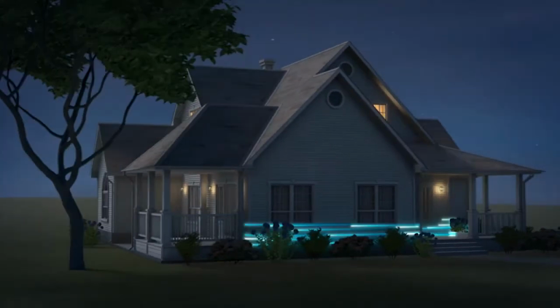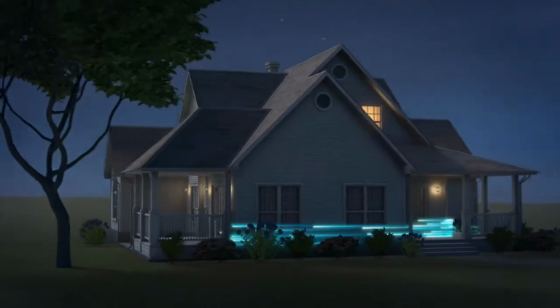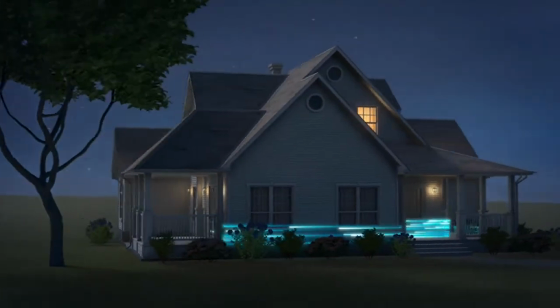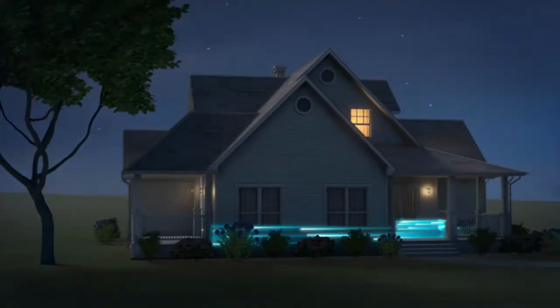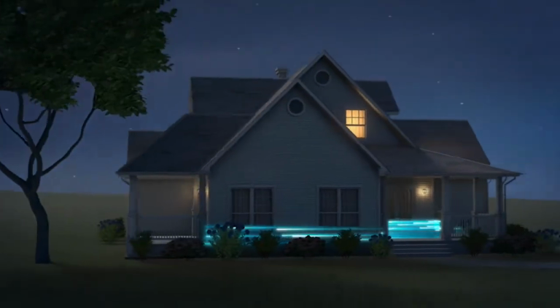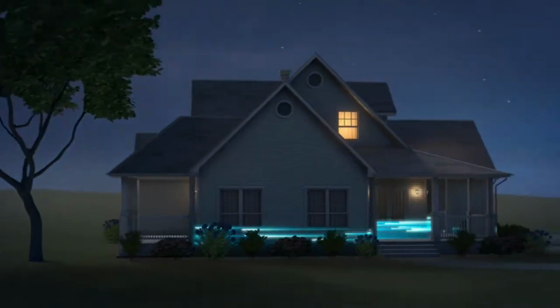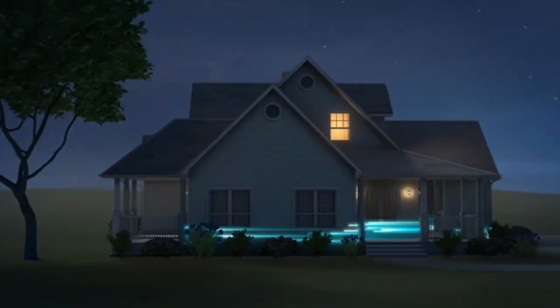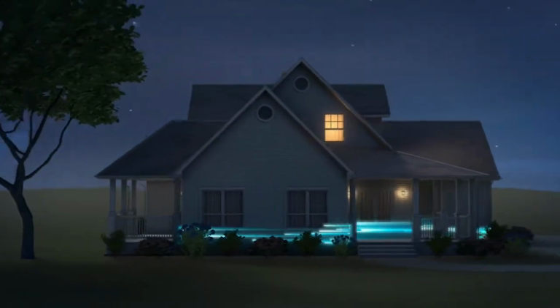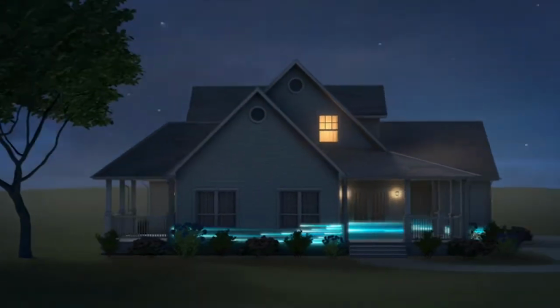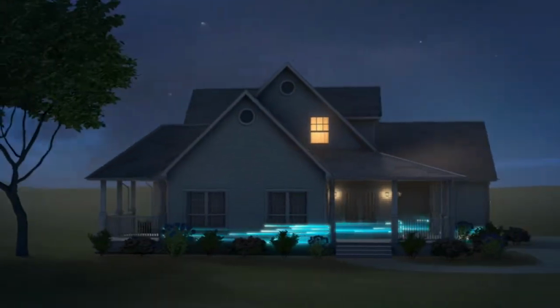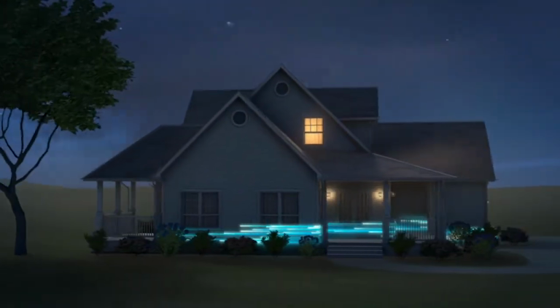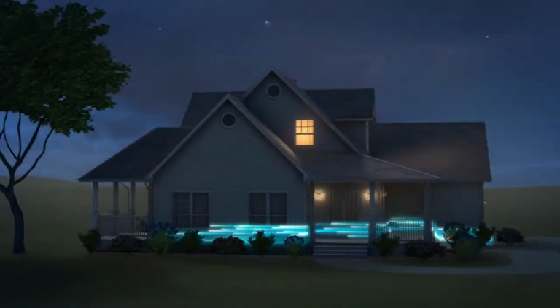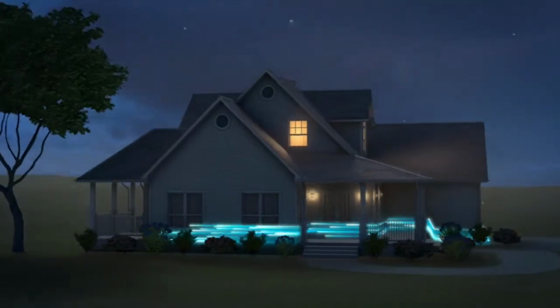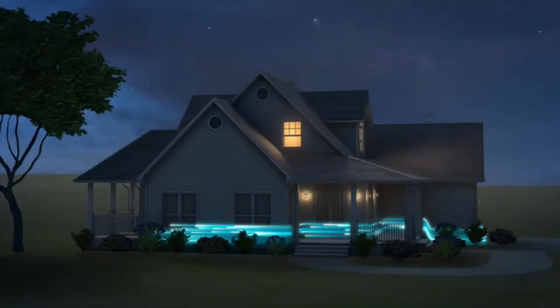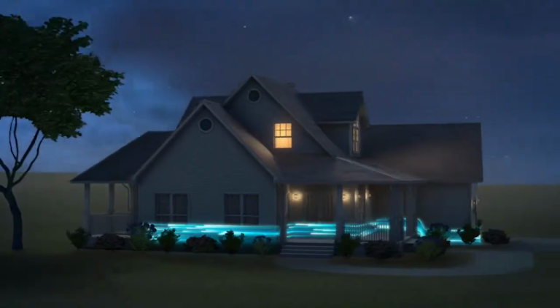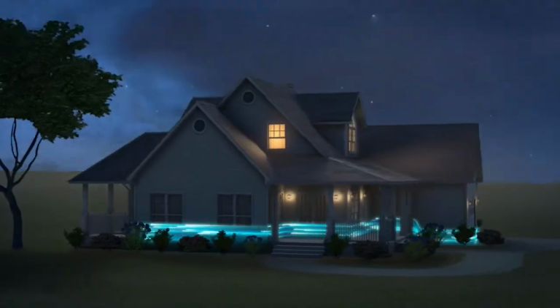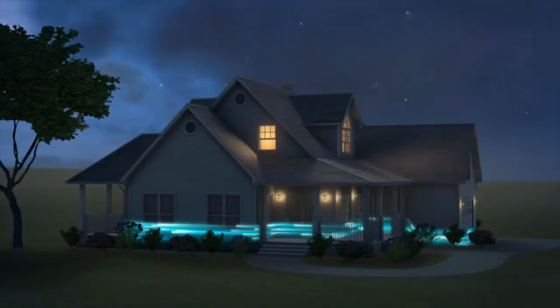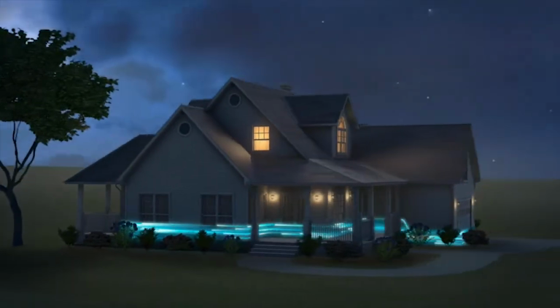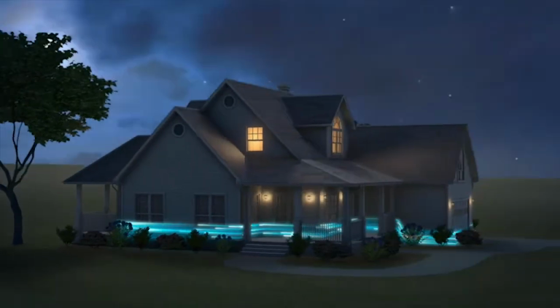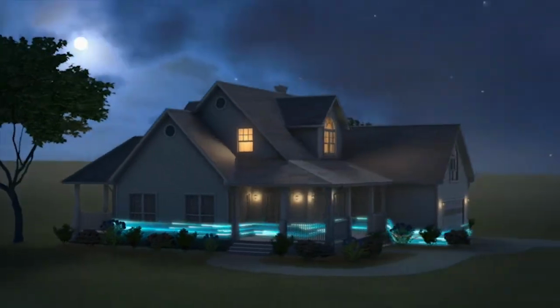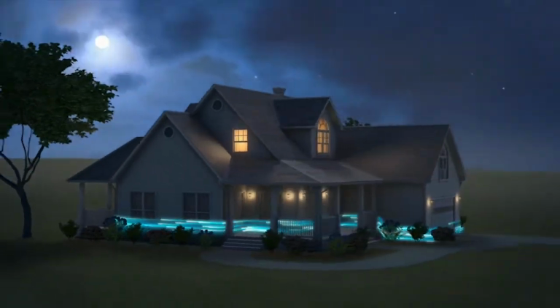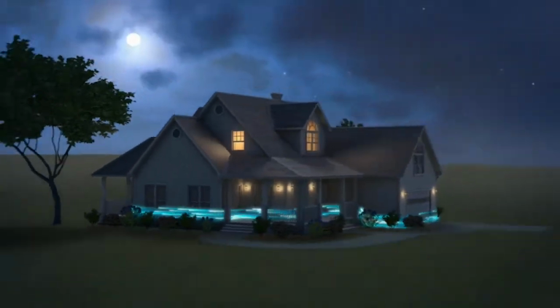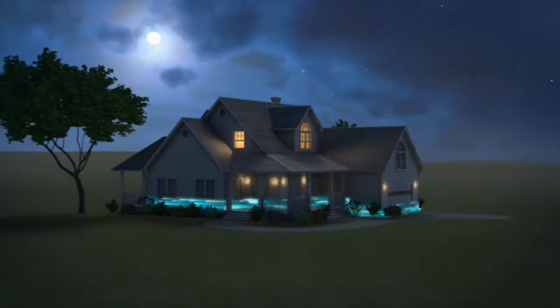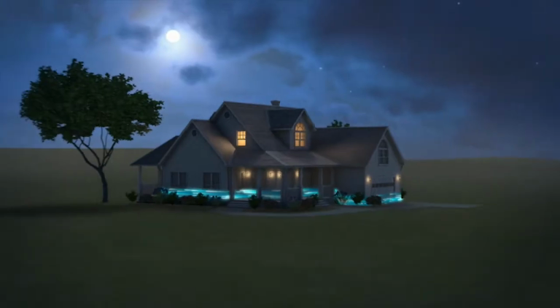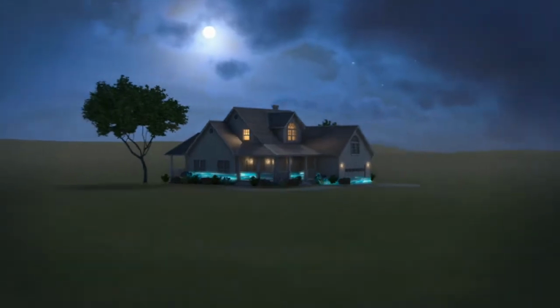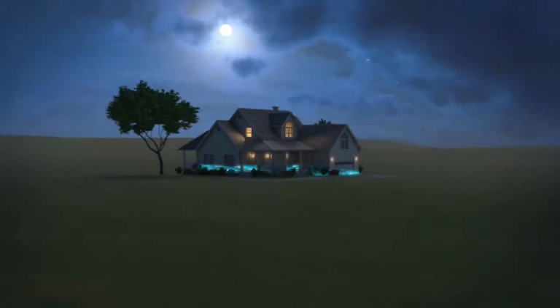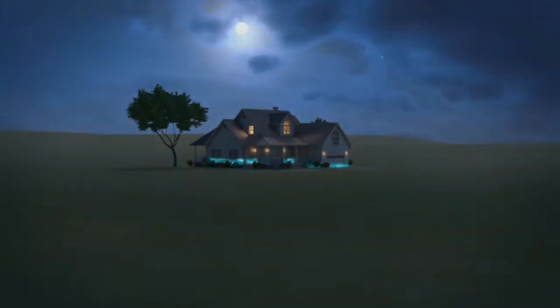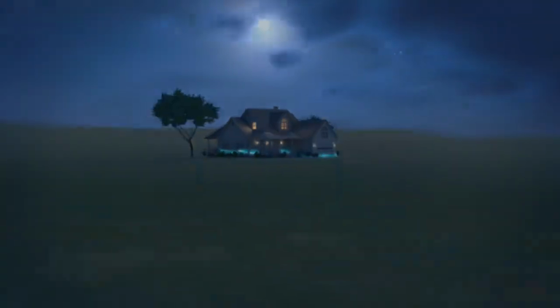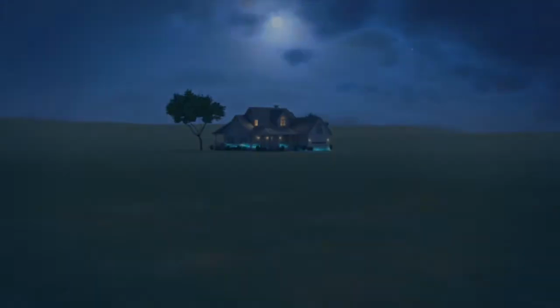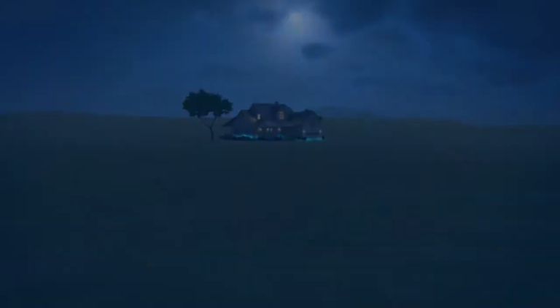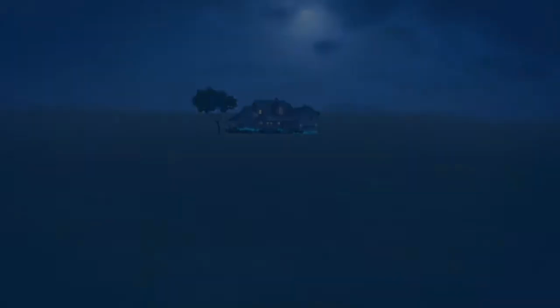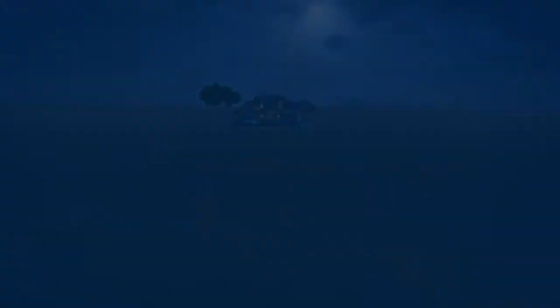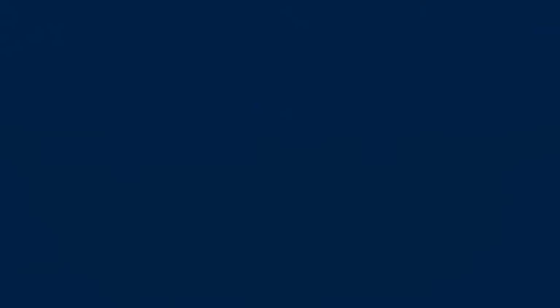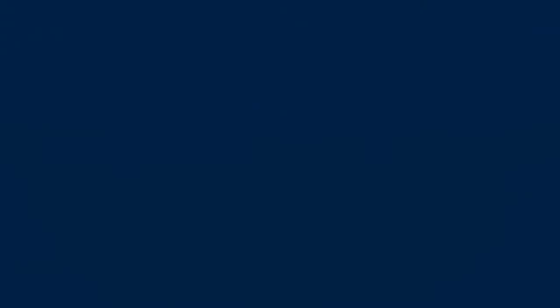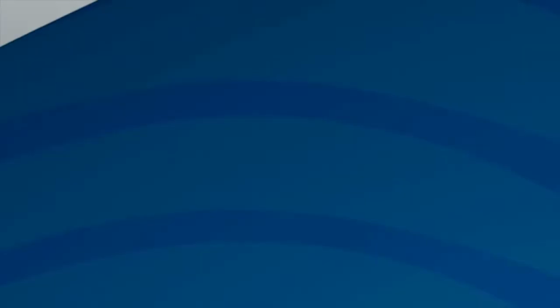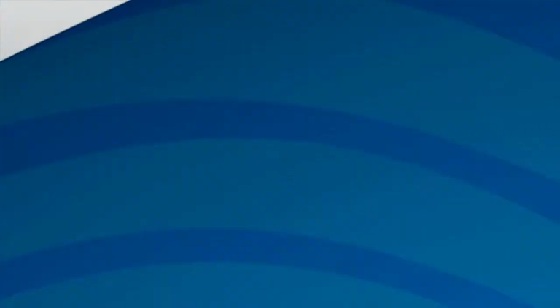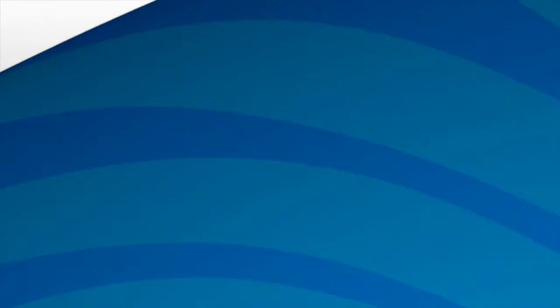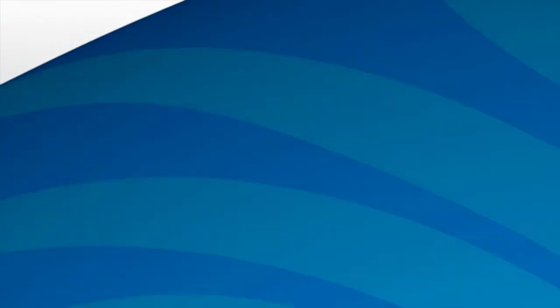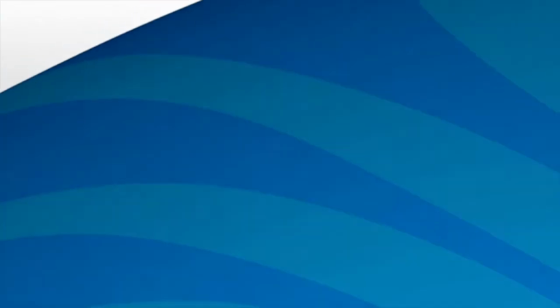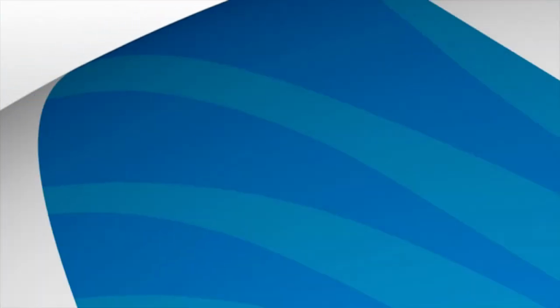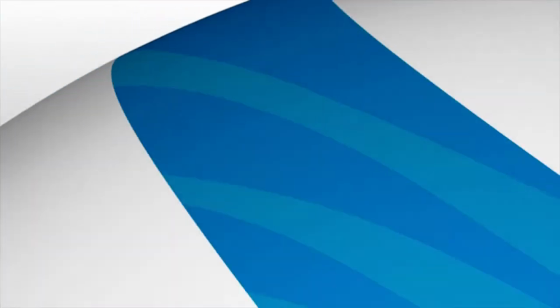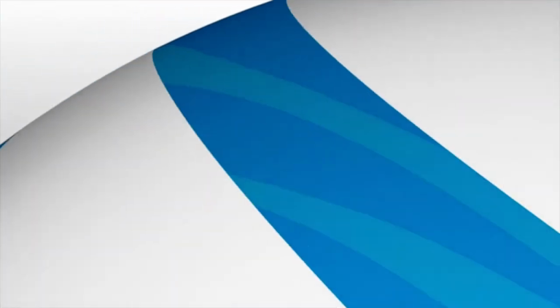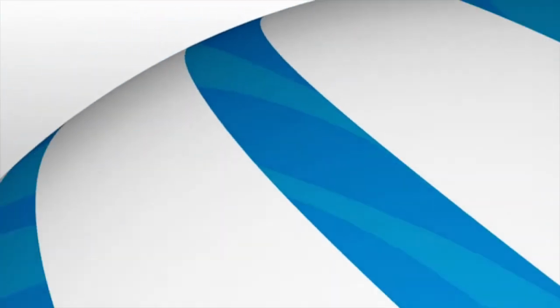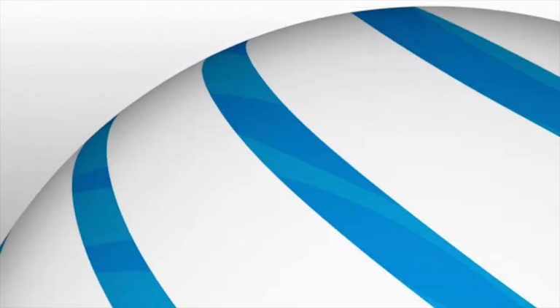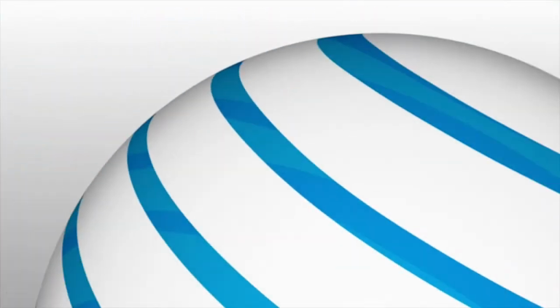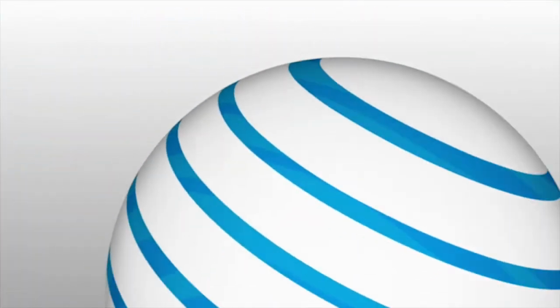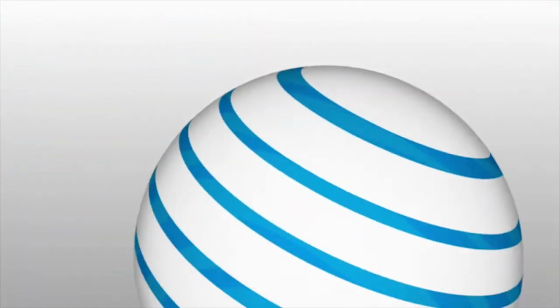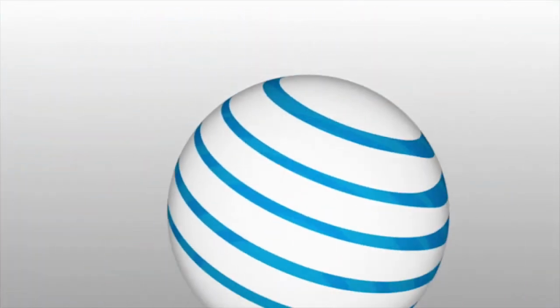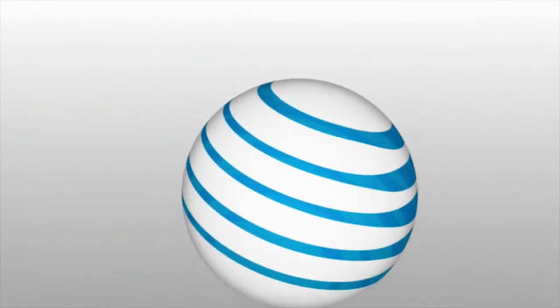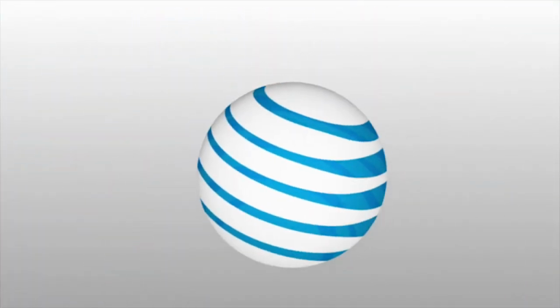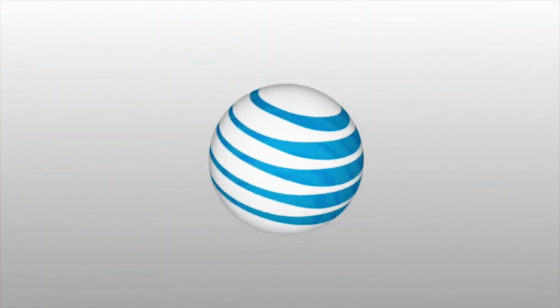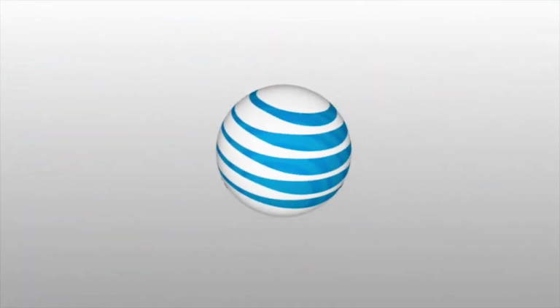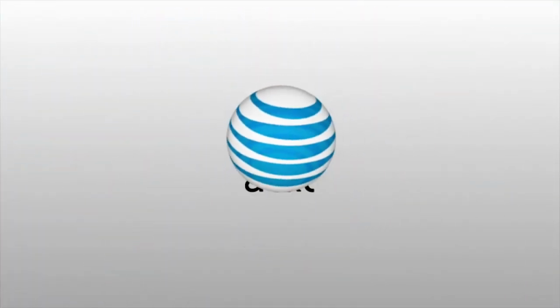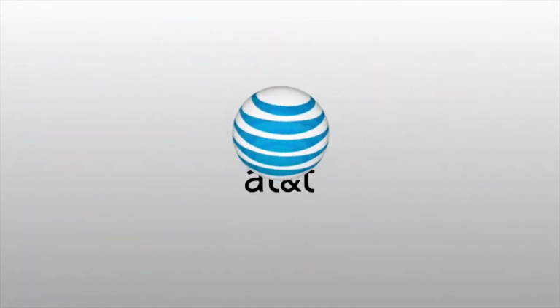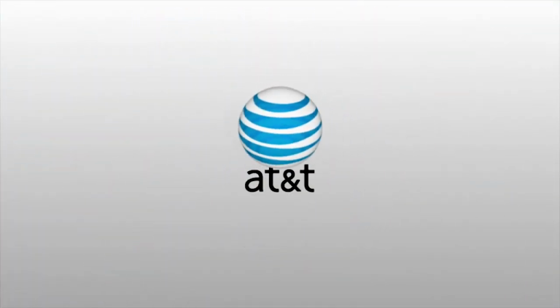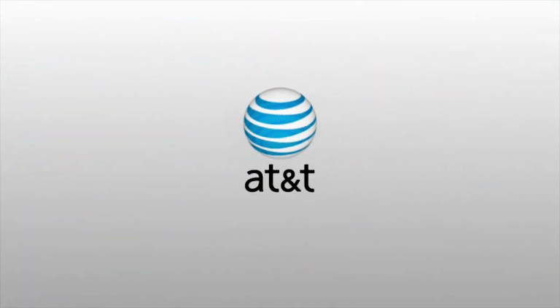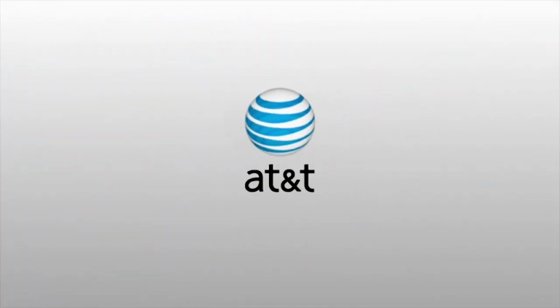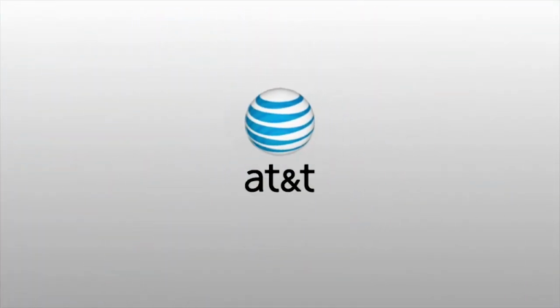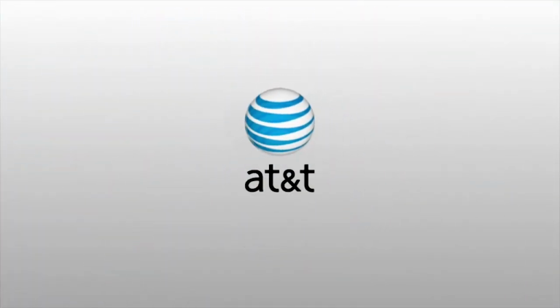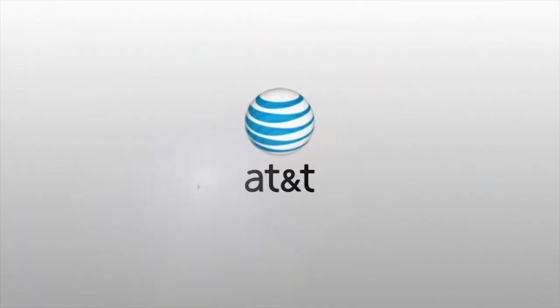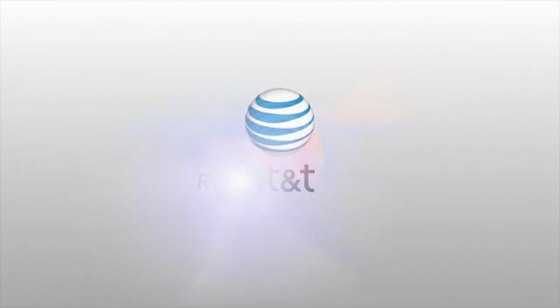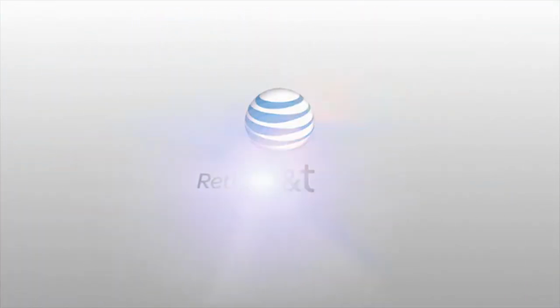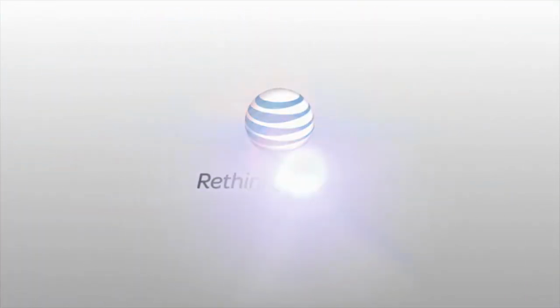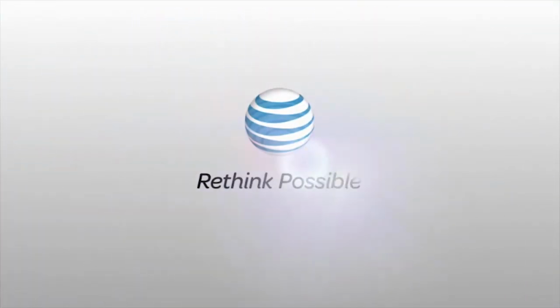AT&T Digital Life. Be at home wherever life takes you. AT&T — Rethink Possible.